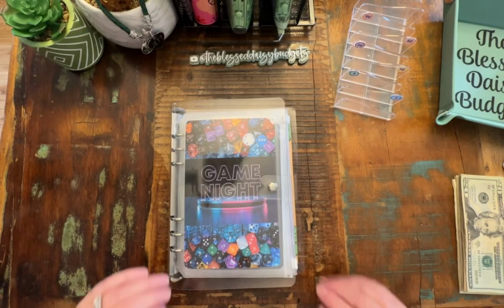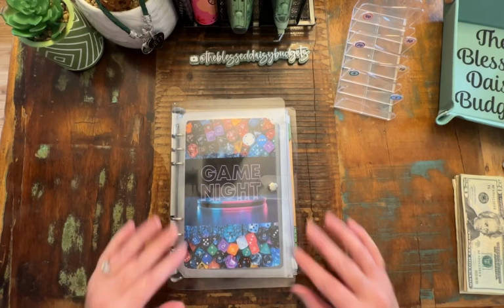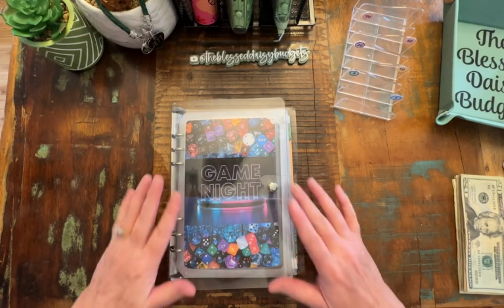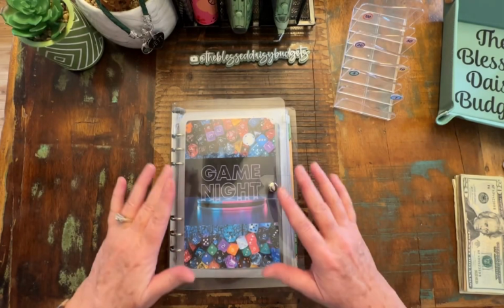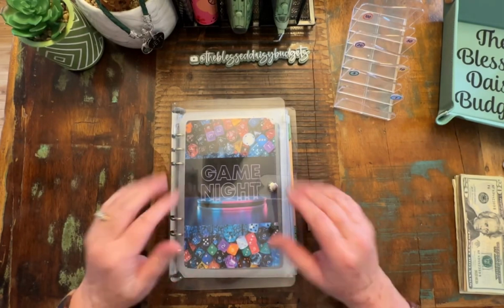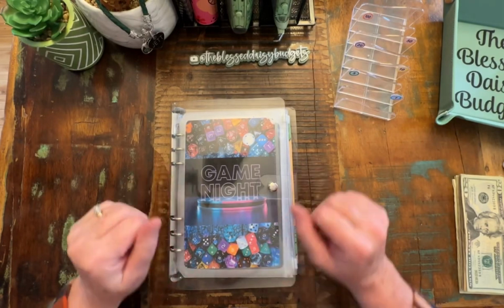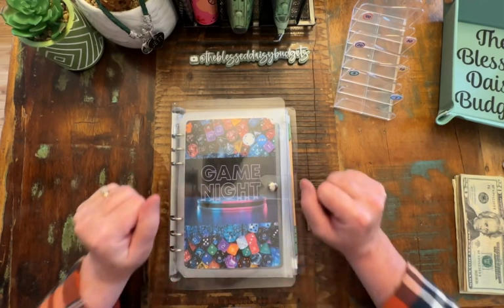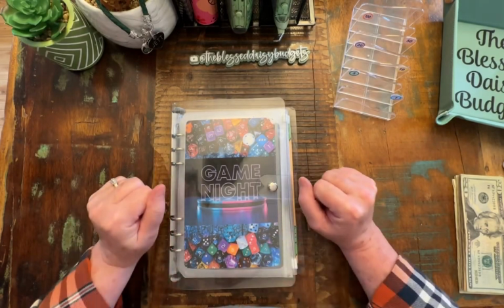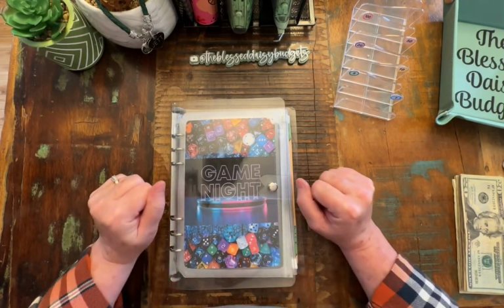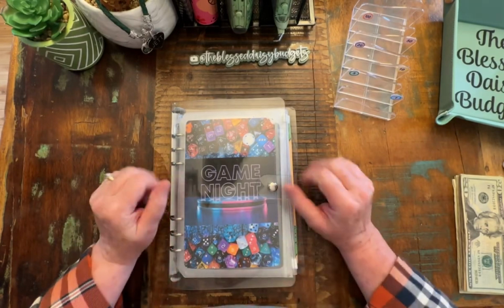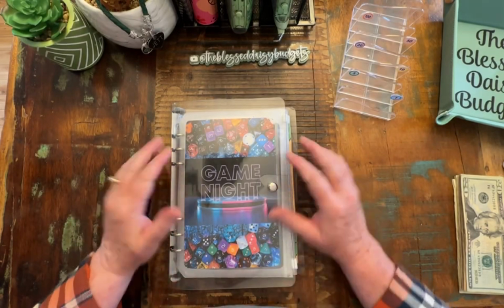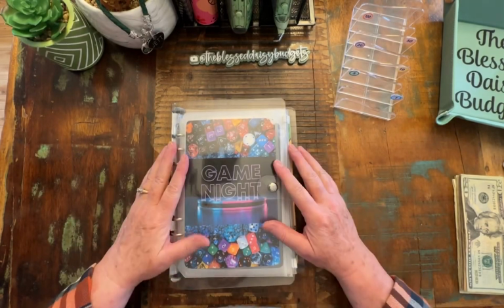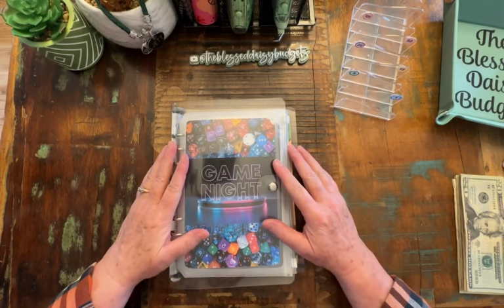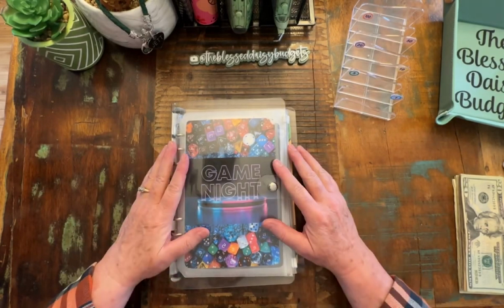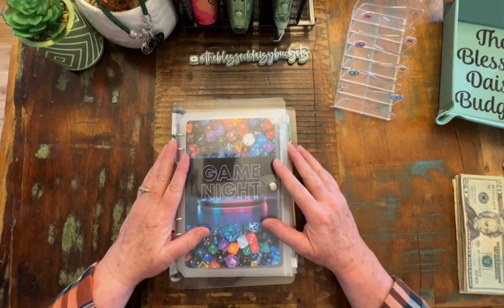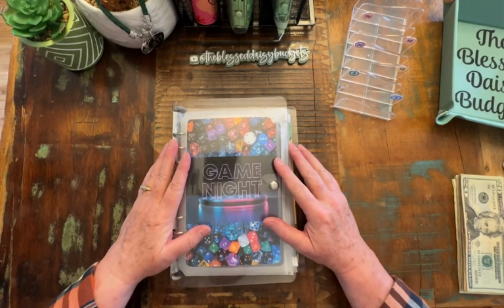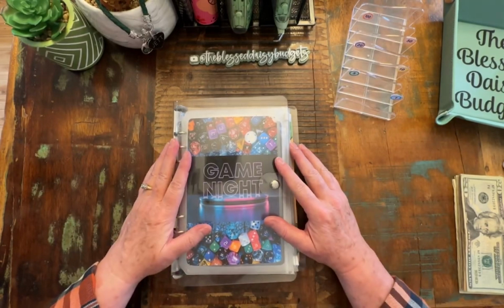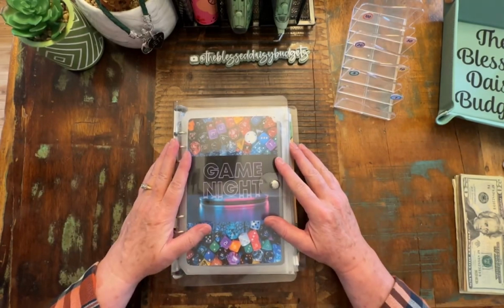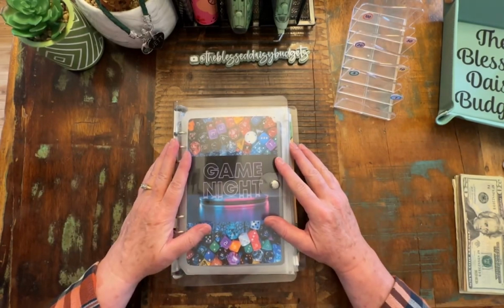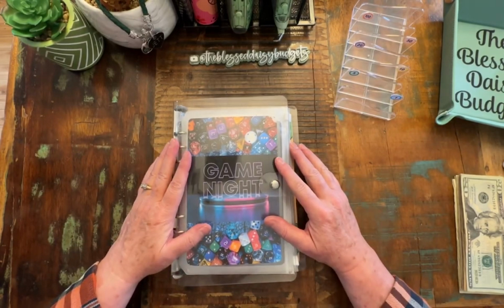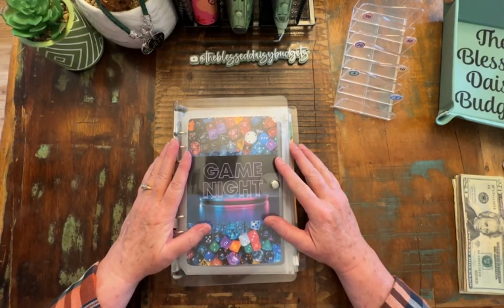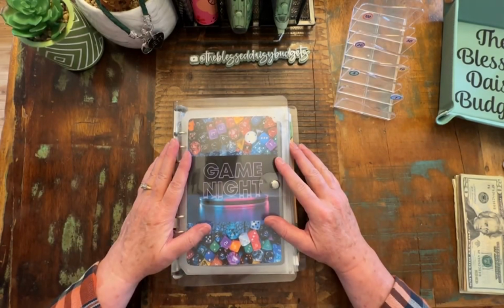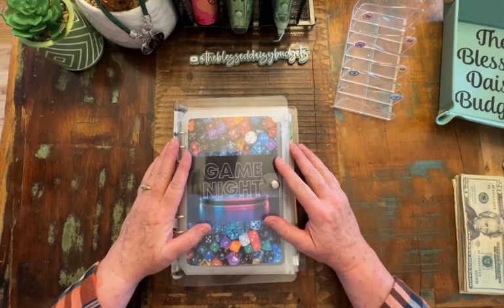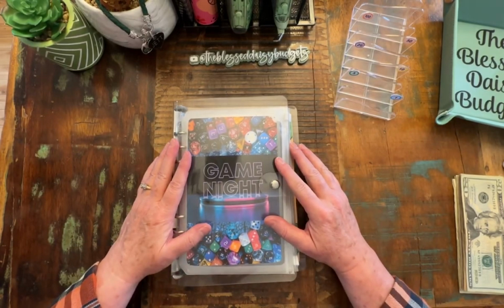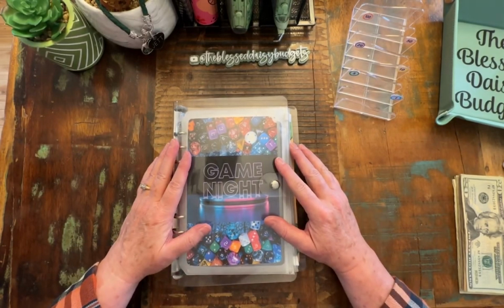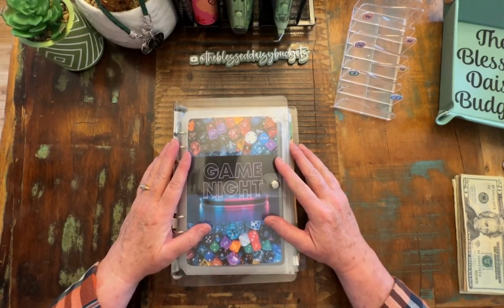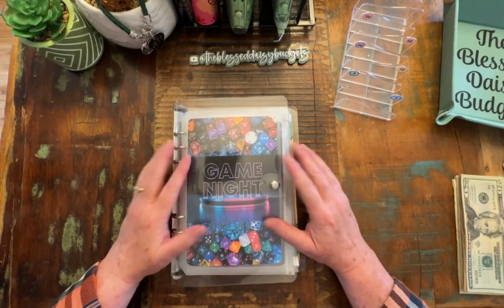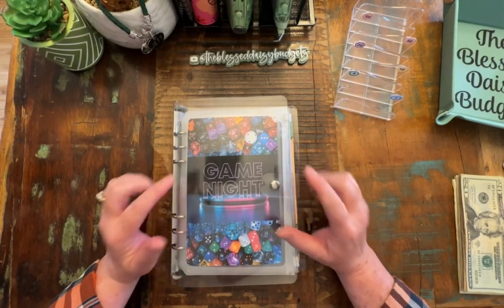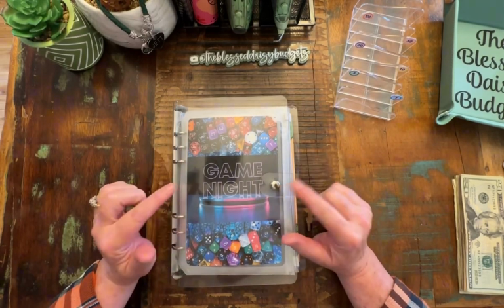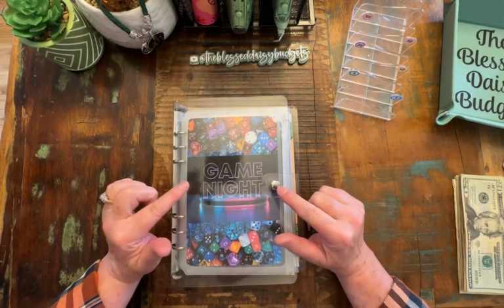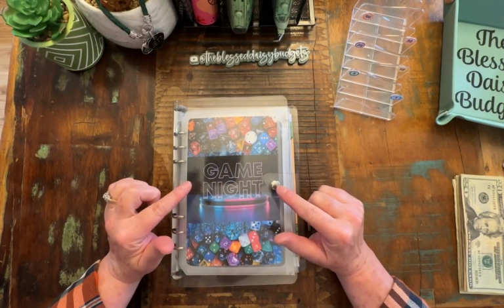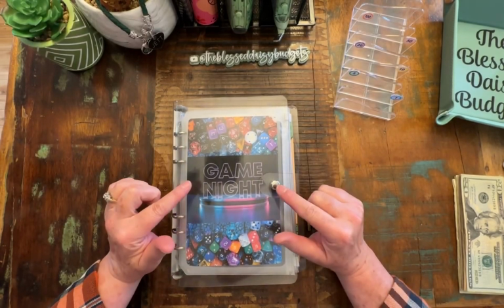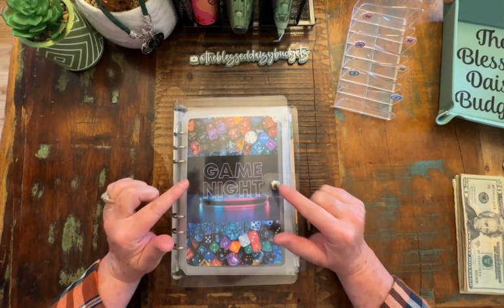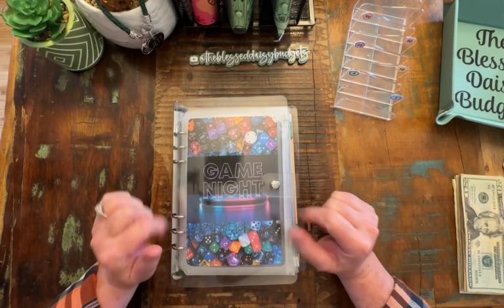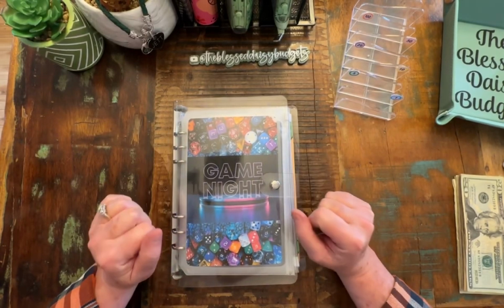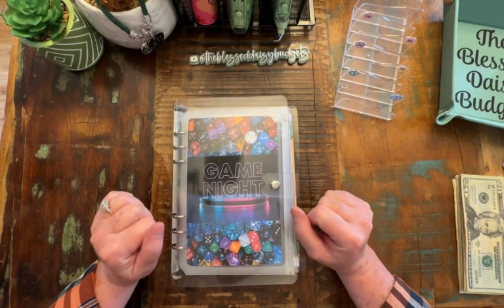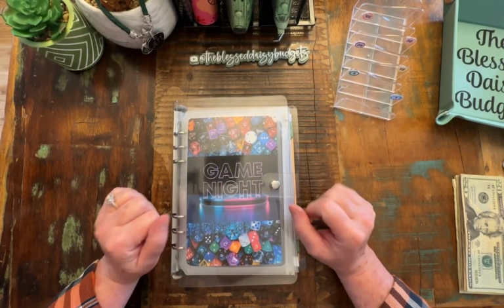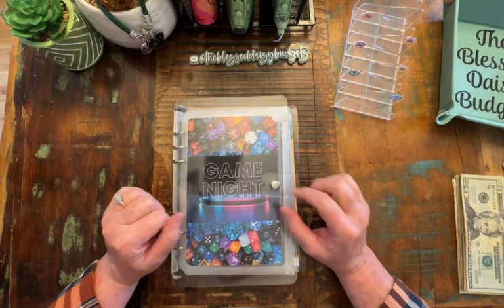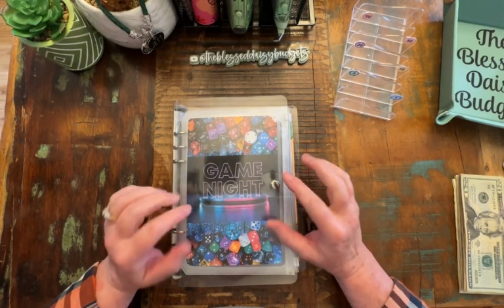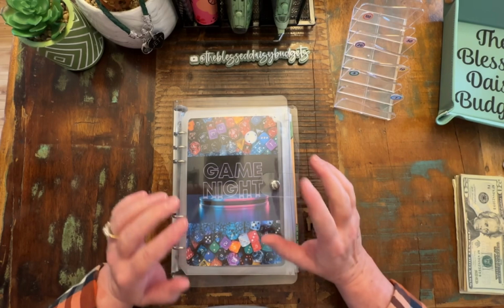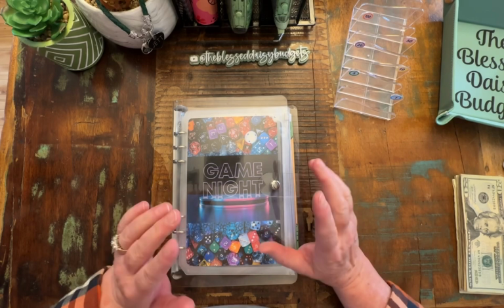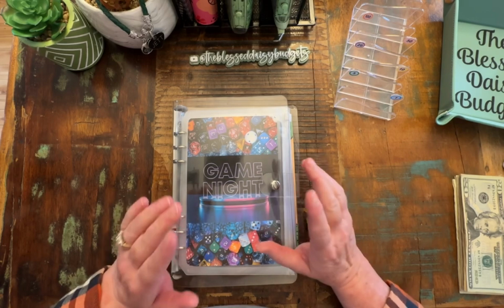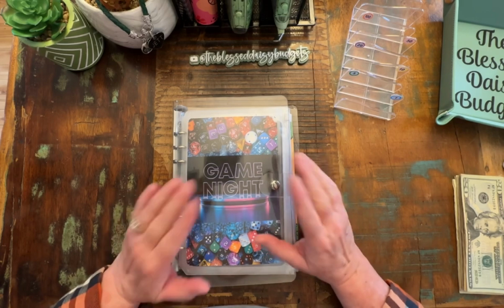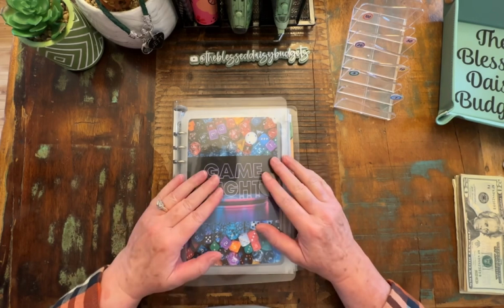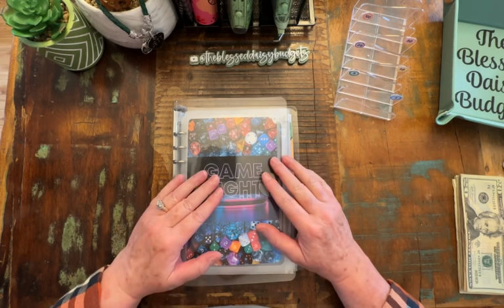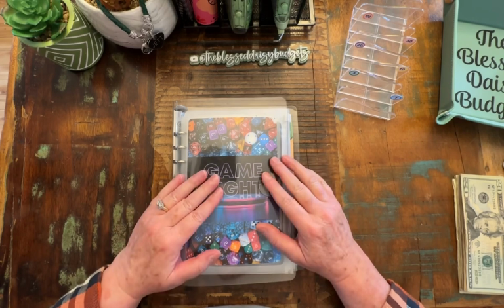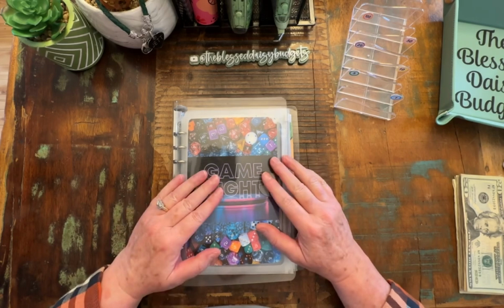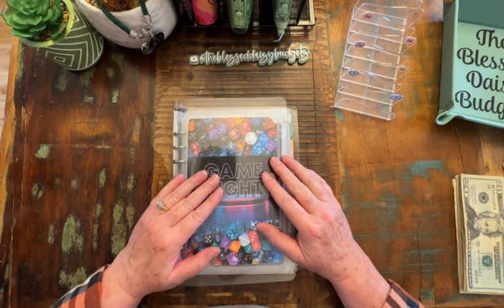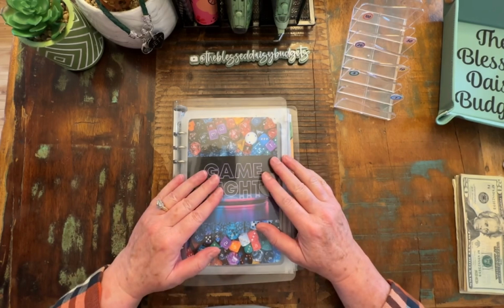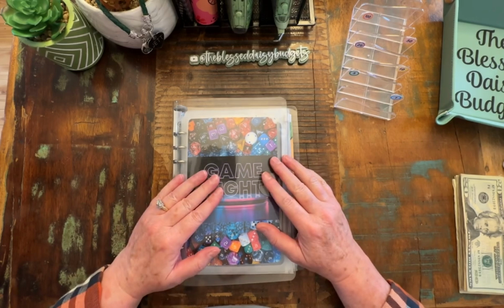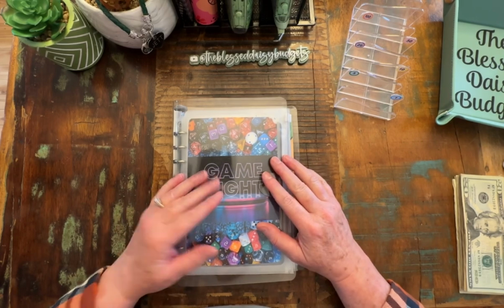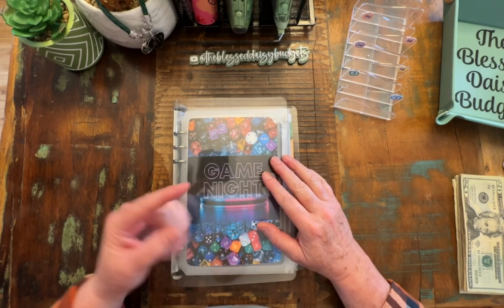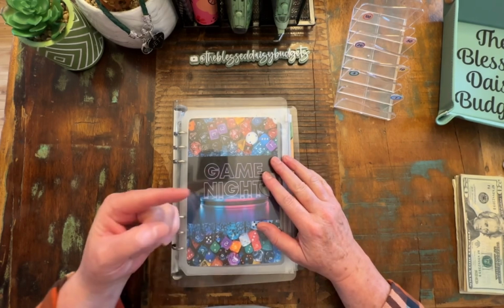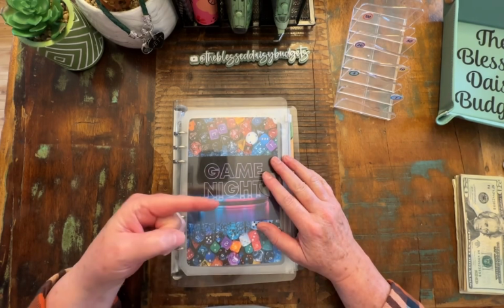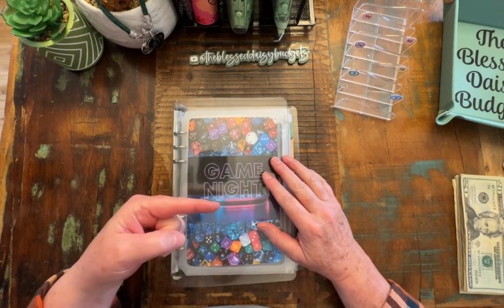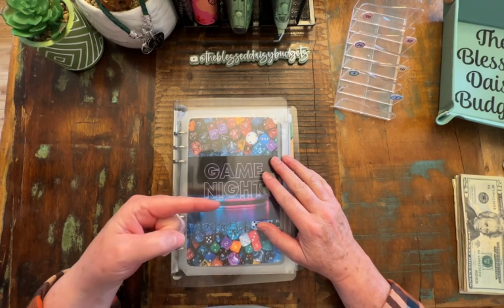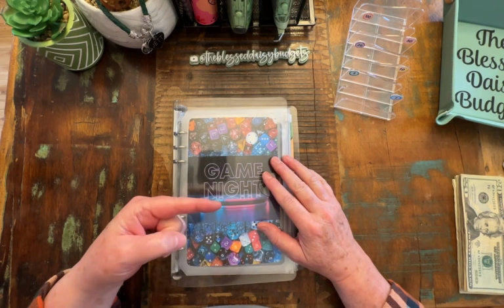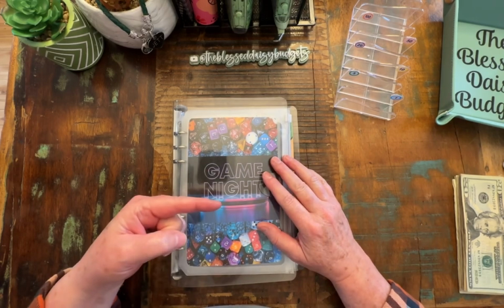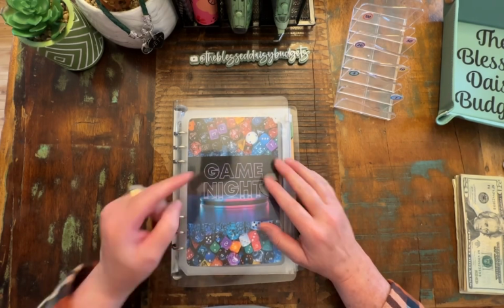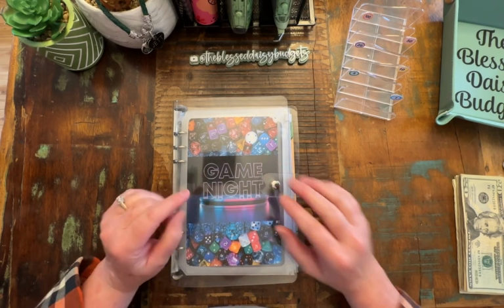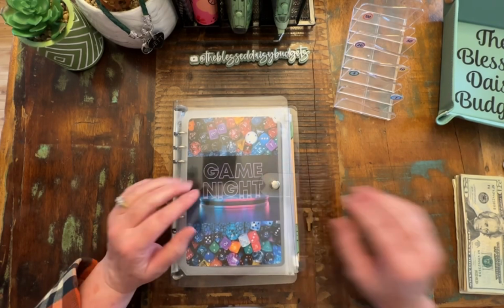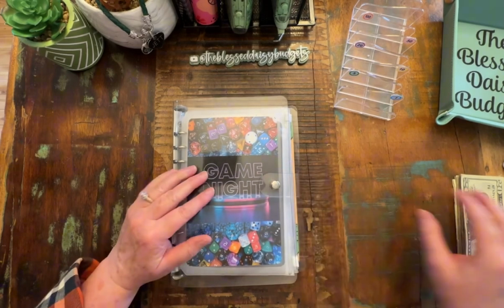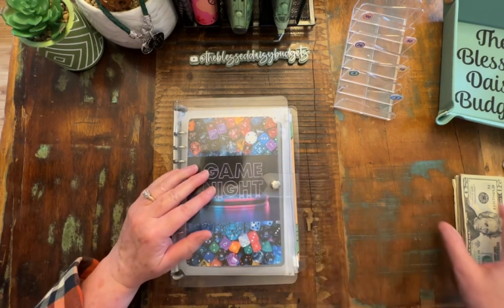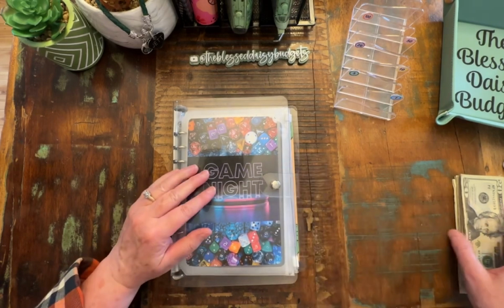Hi everybody, it's Jackie with the Blessed Daisy Budgets. We're here for game night tonight. So let's go ahead and count our money so we don't forget.